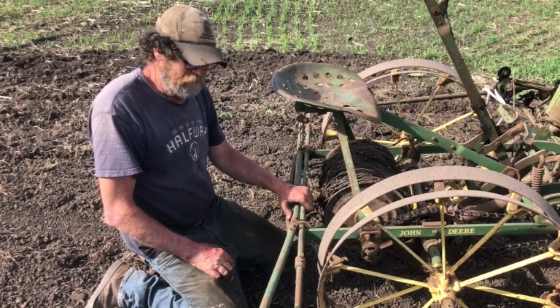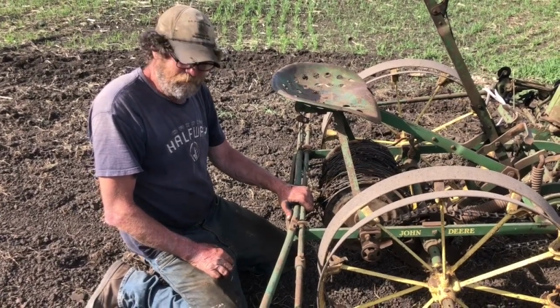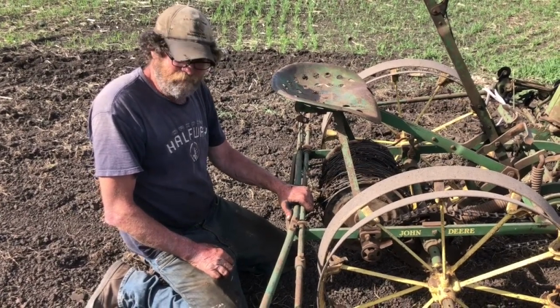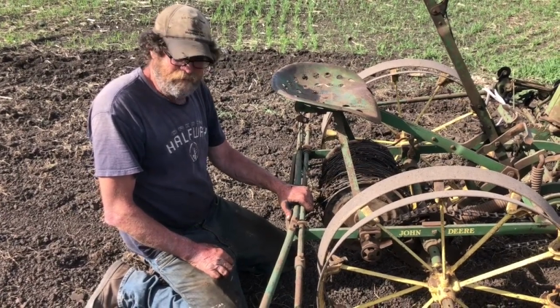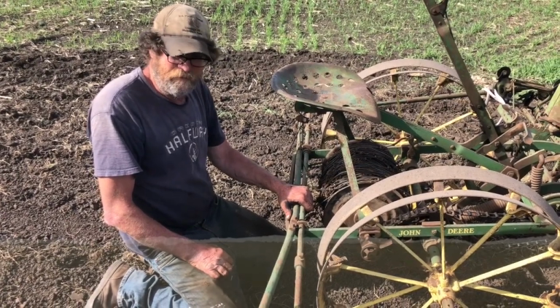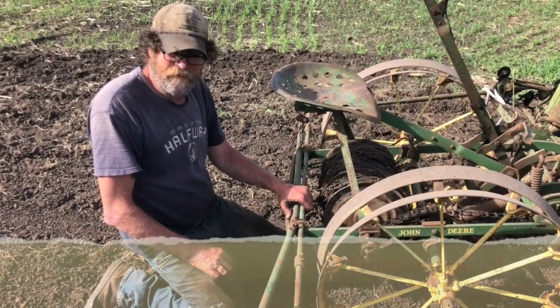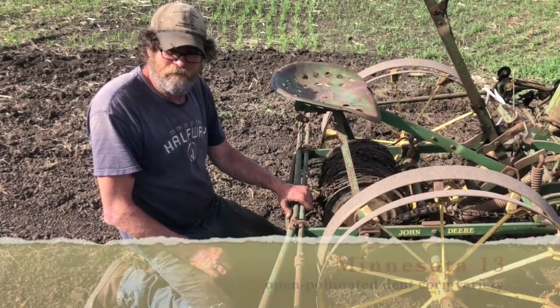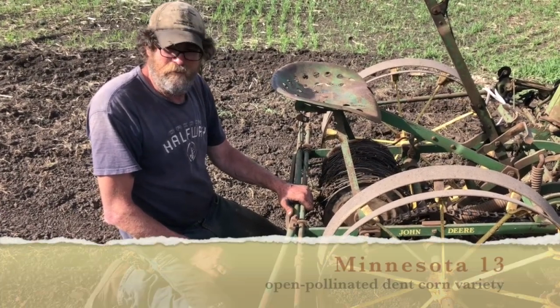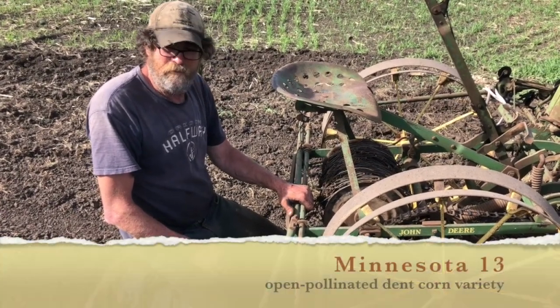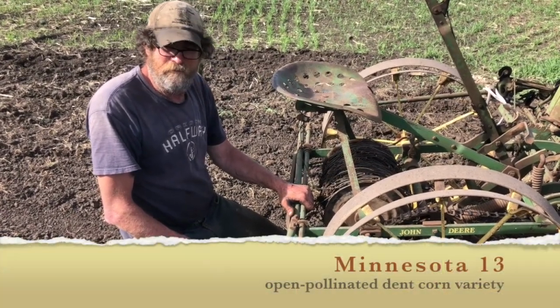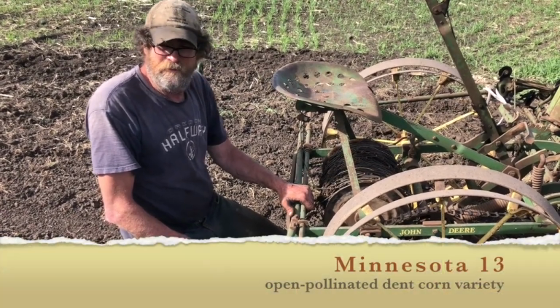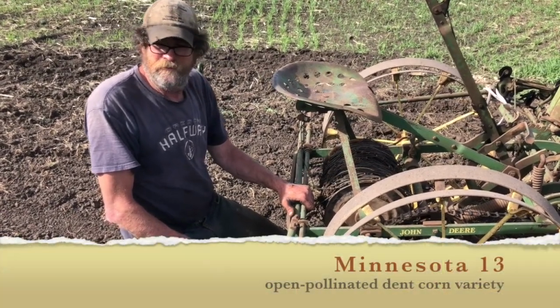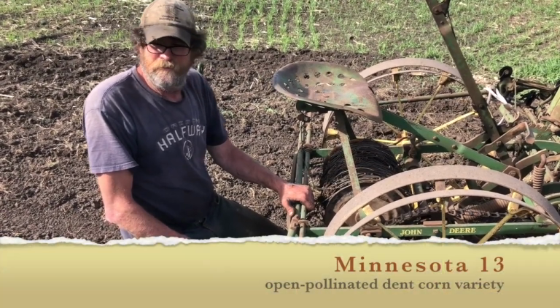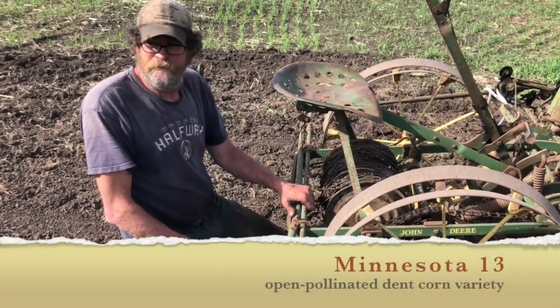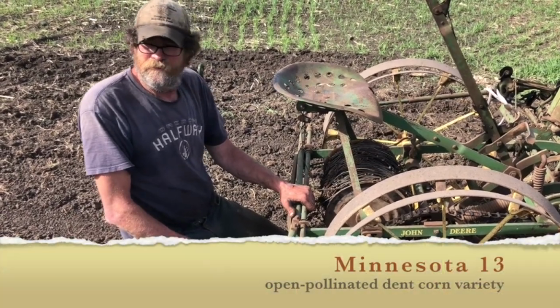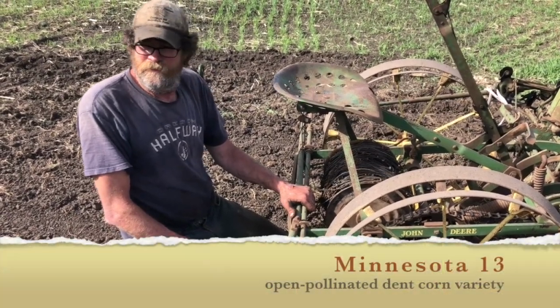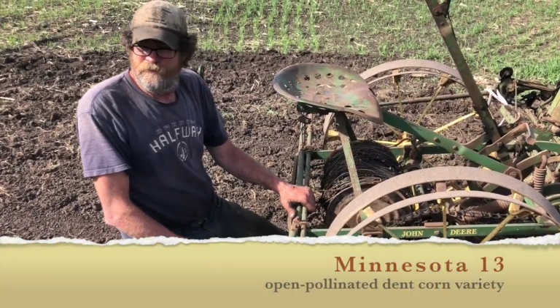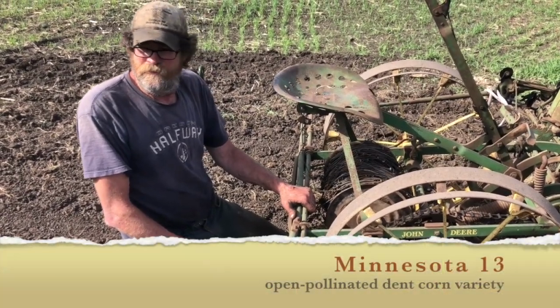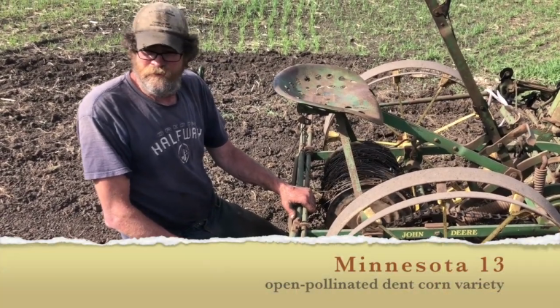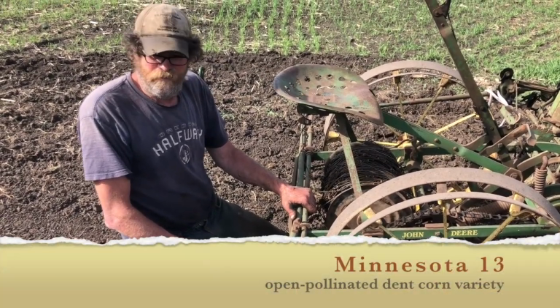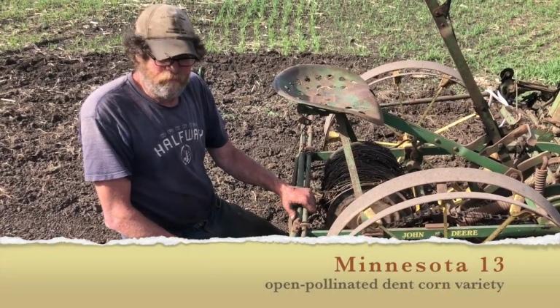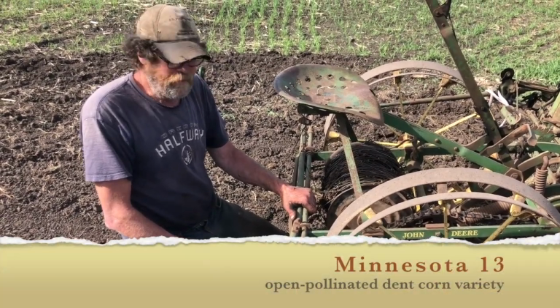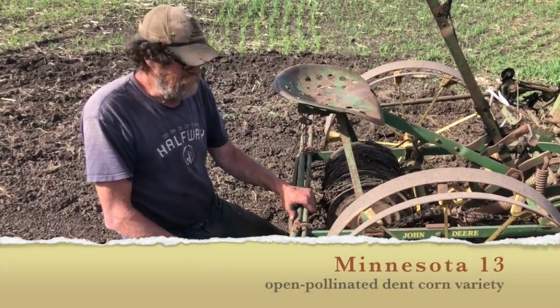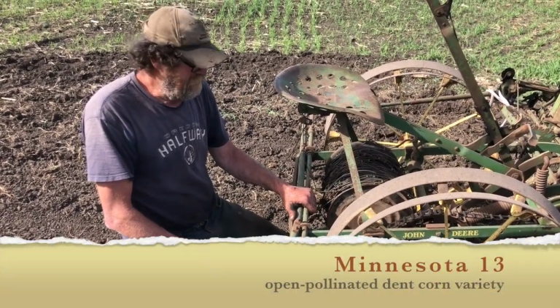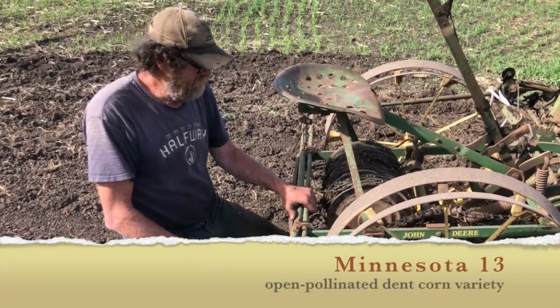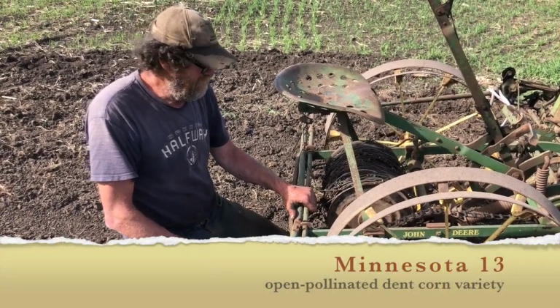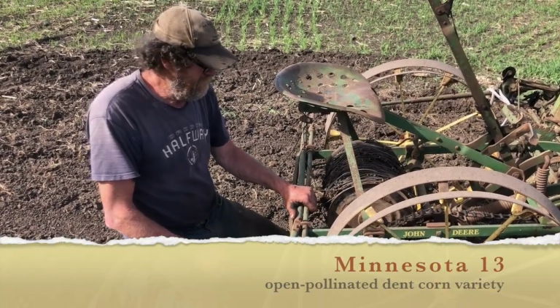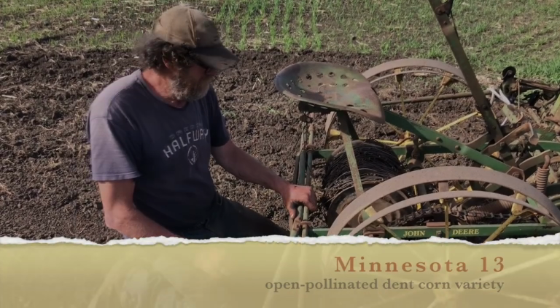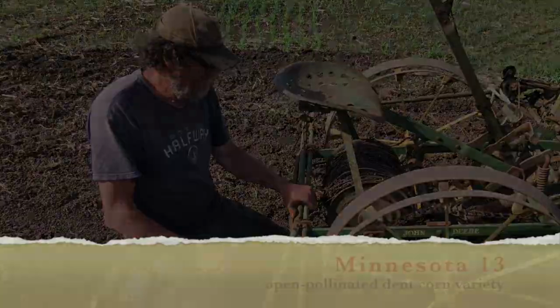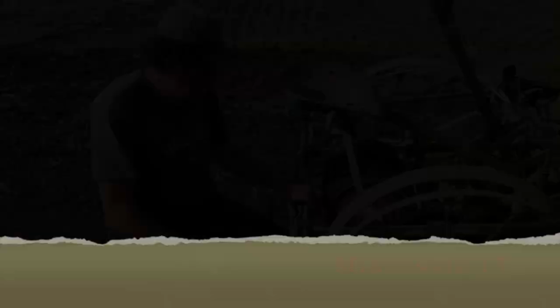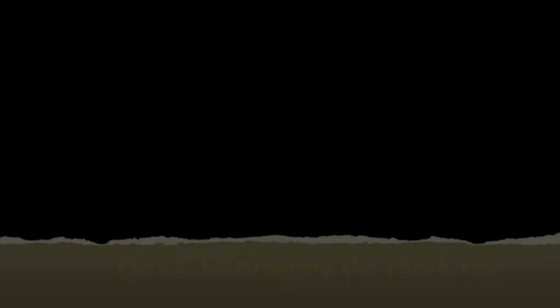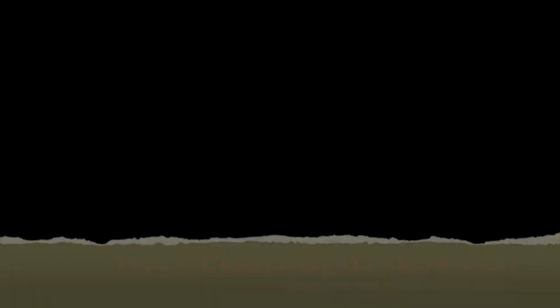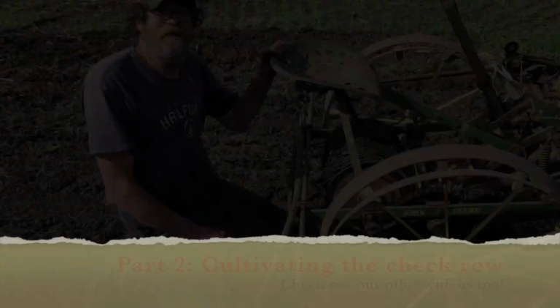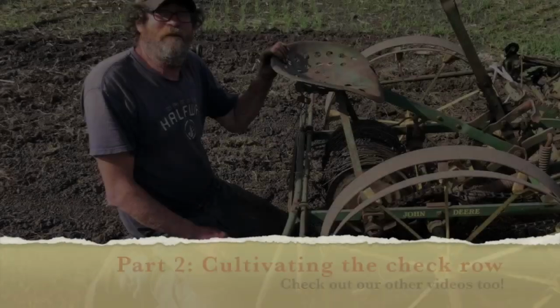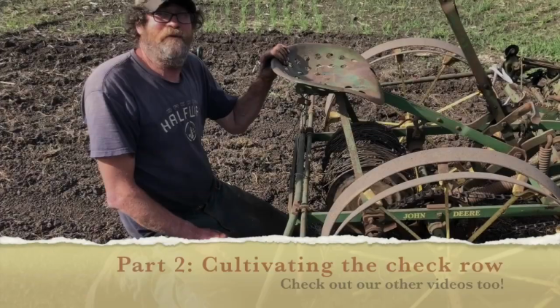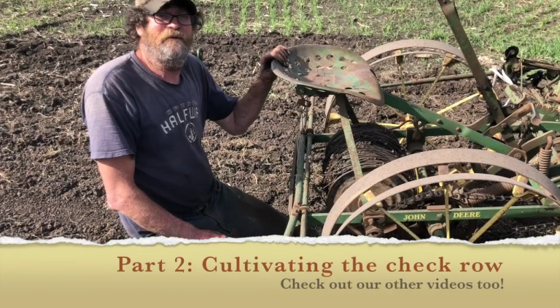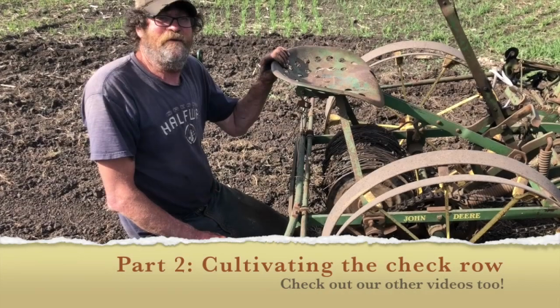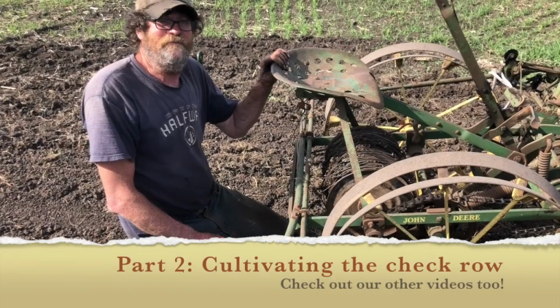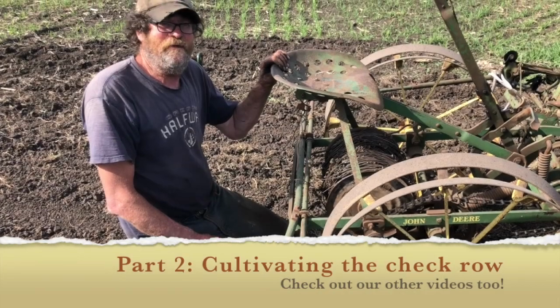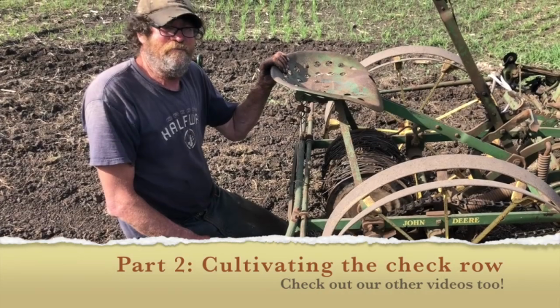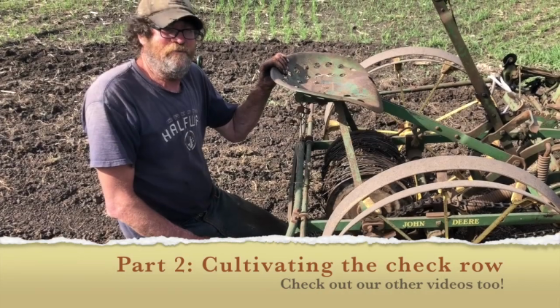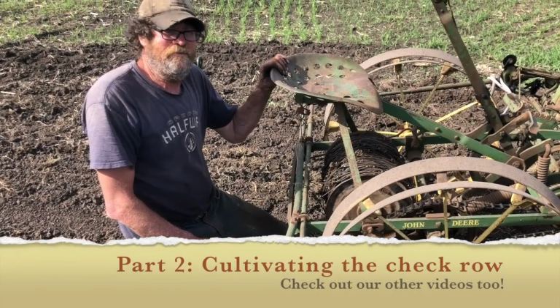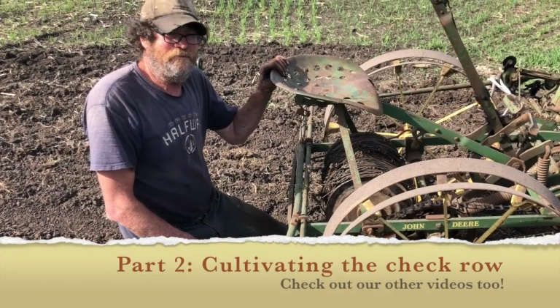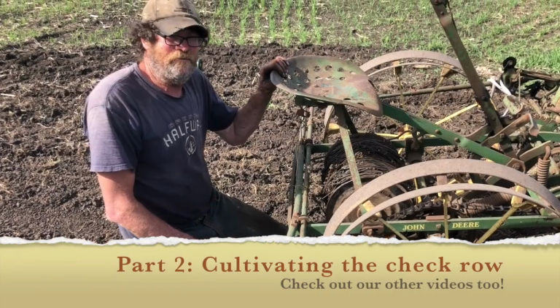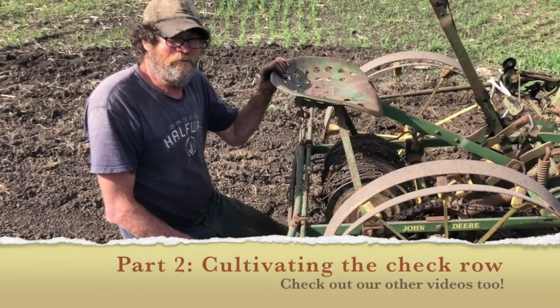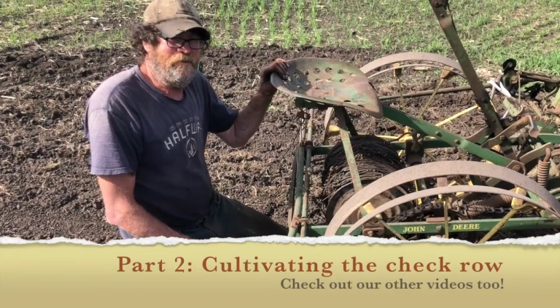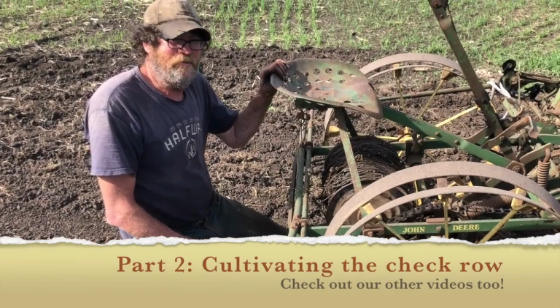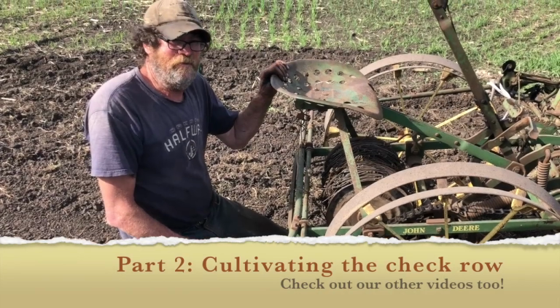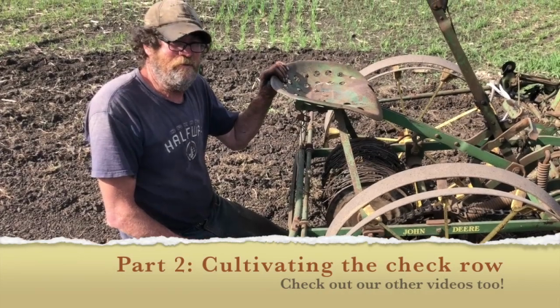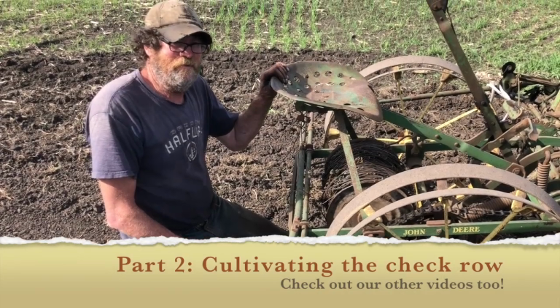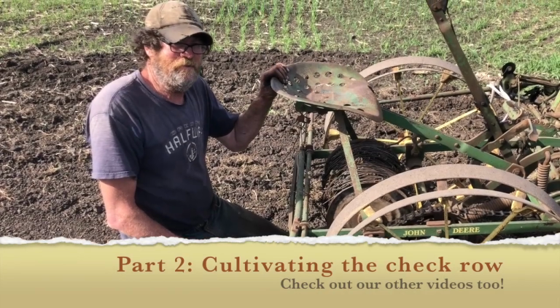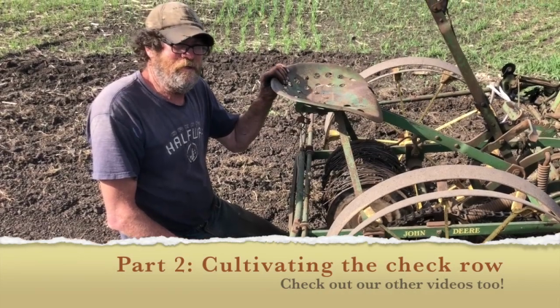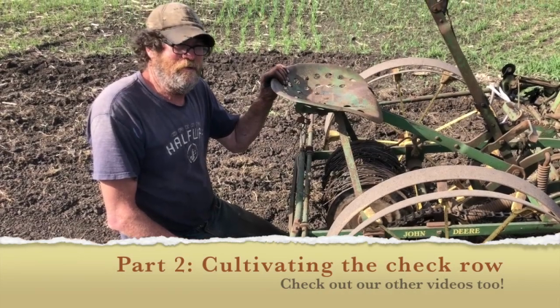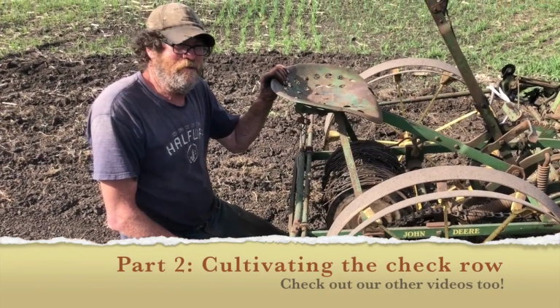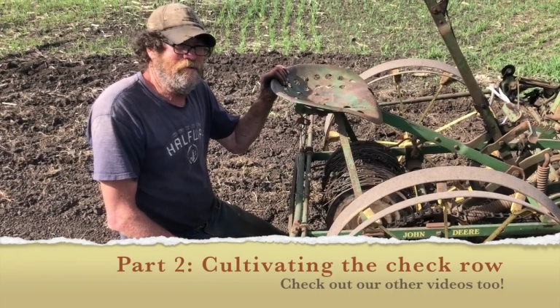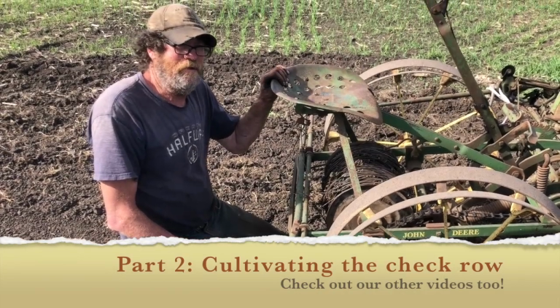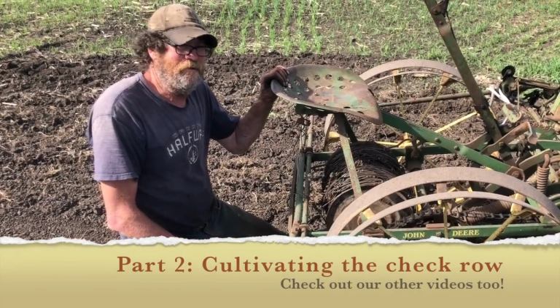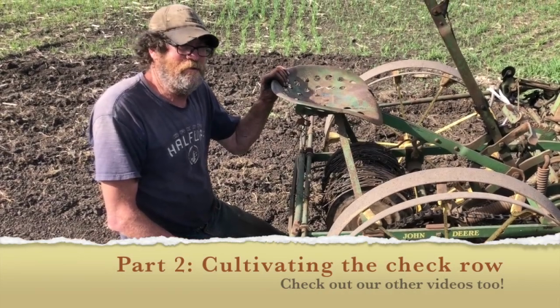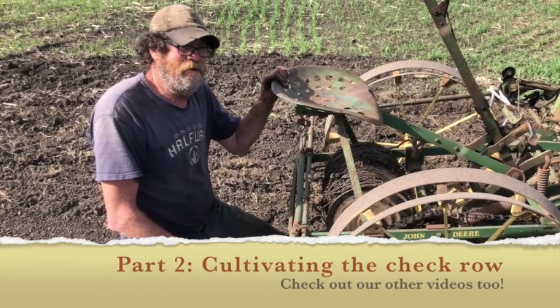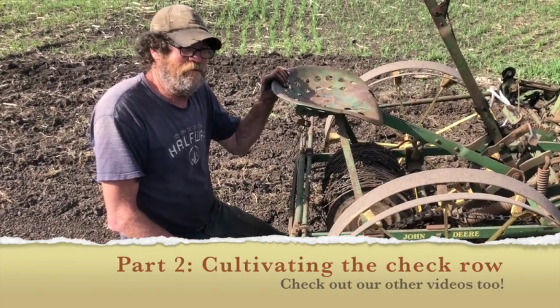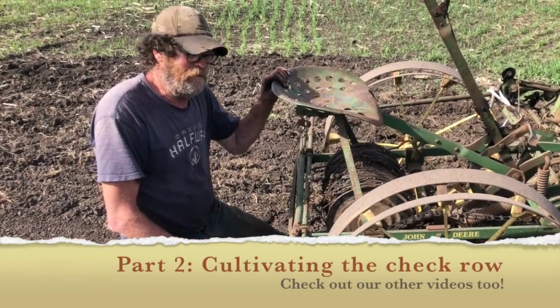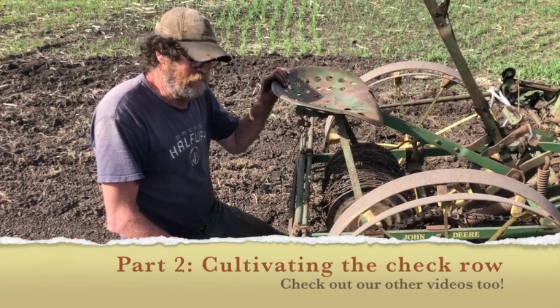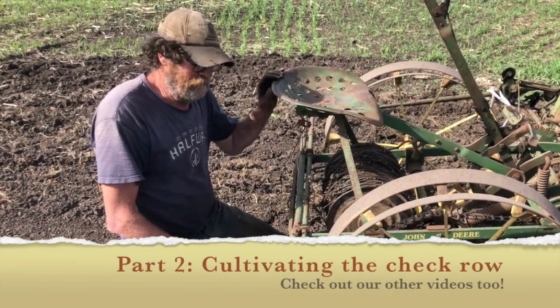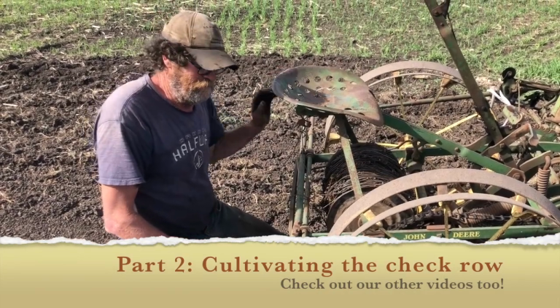We've got this field of Minnesota 13 all planted. We'll see you later on when it comes up to show you what it looks like and how to cultivate it.